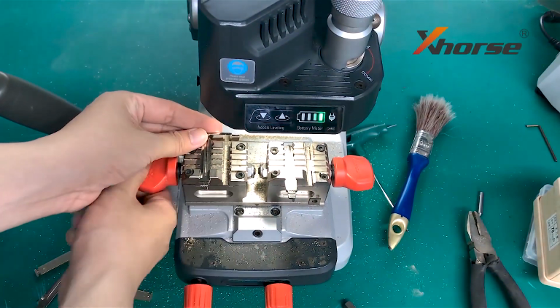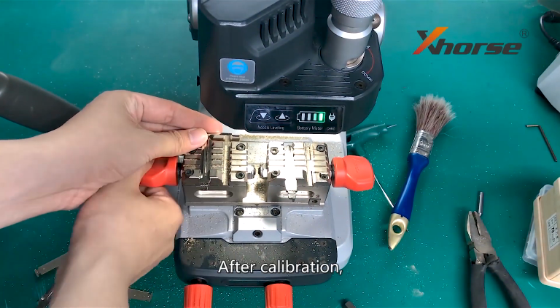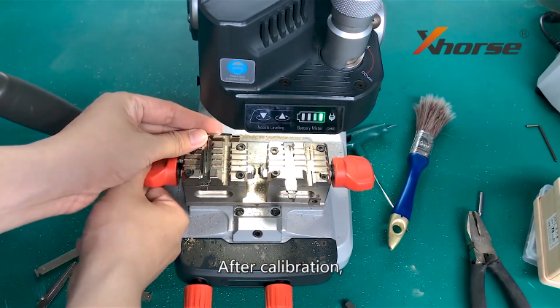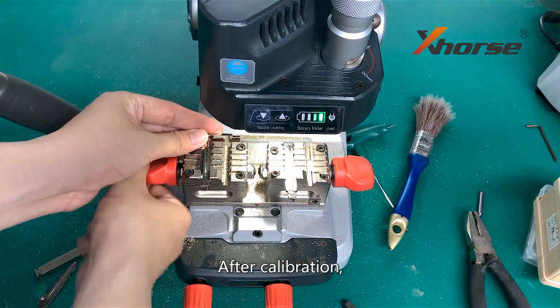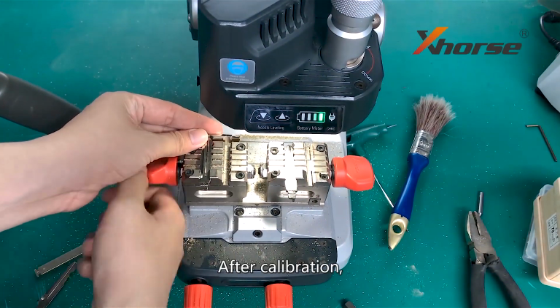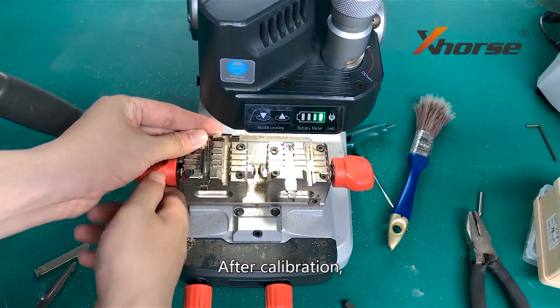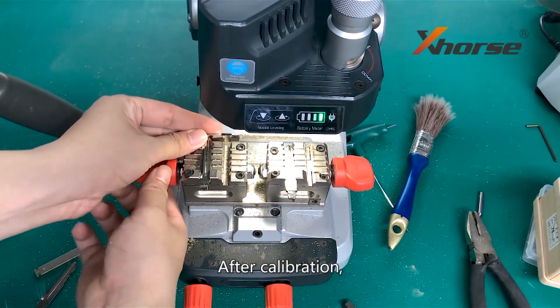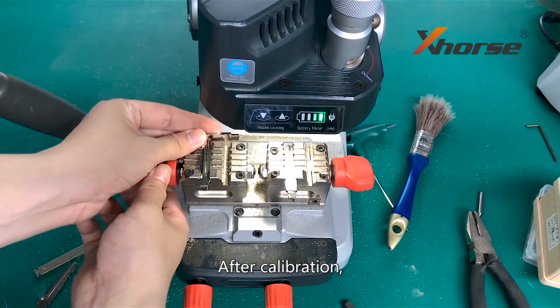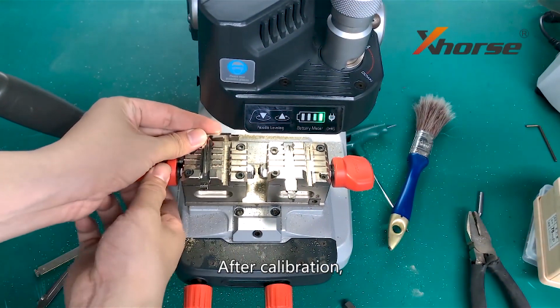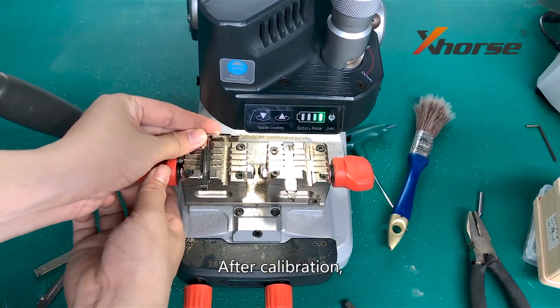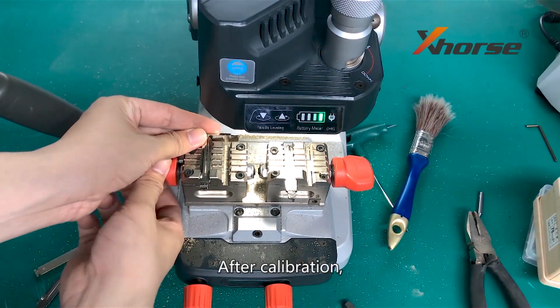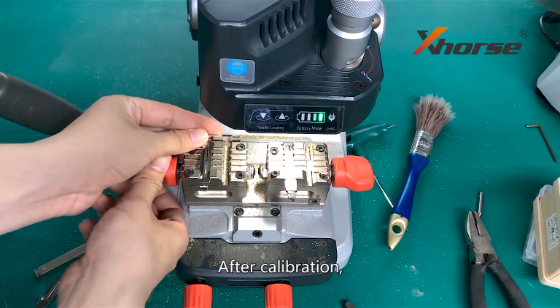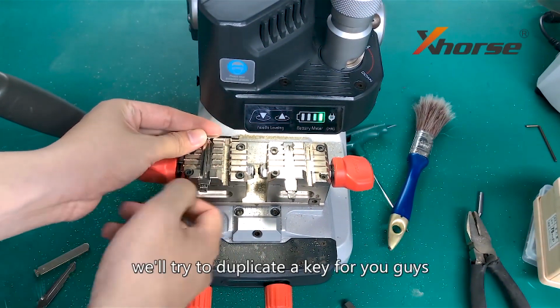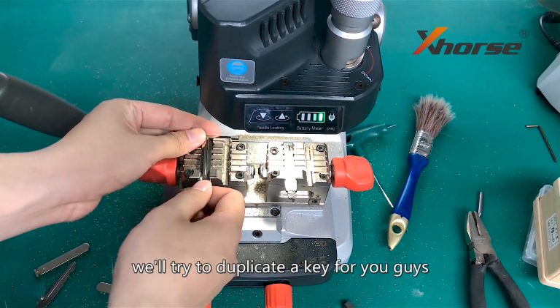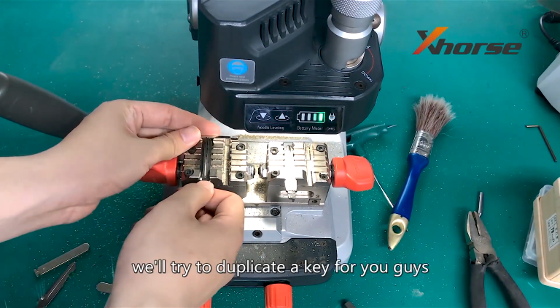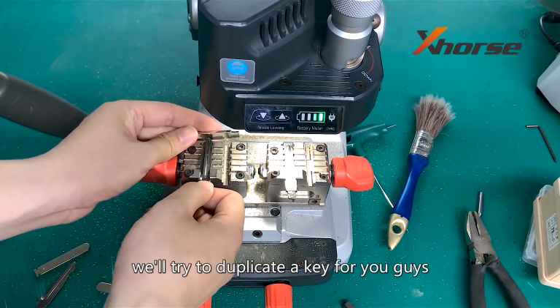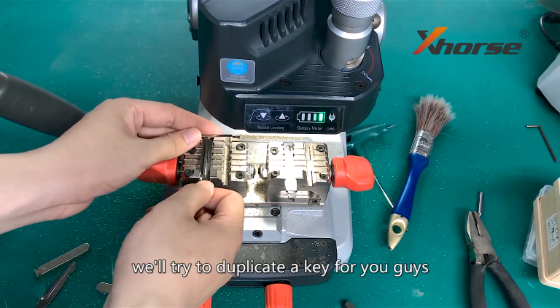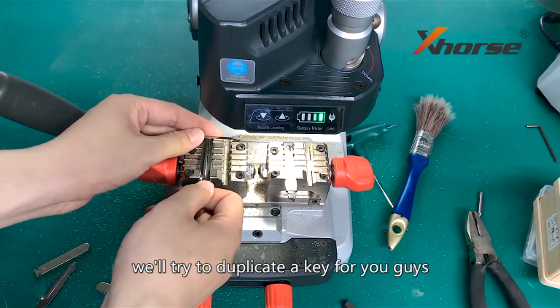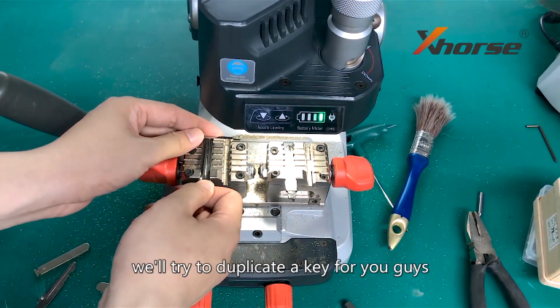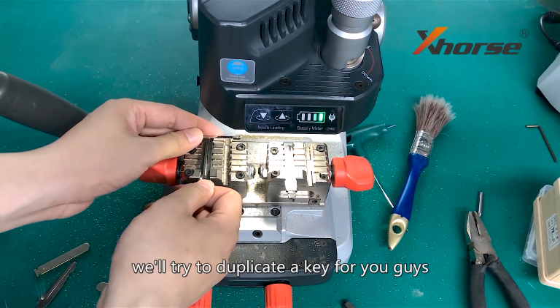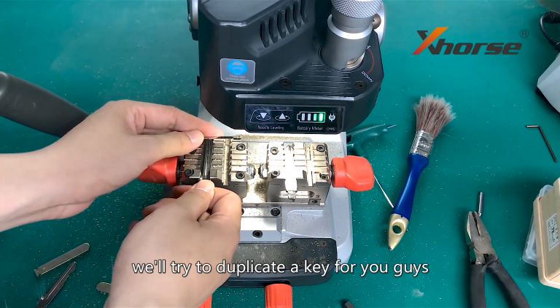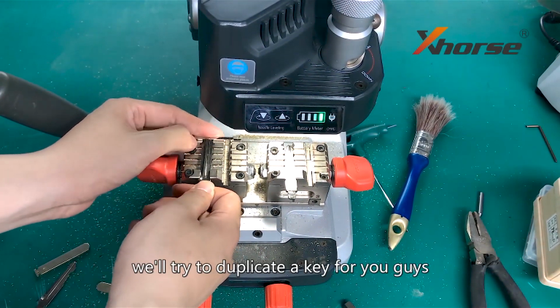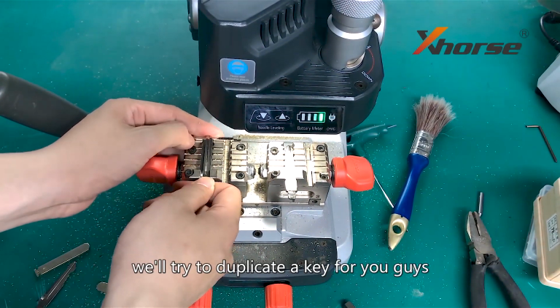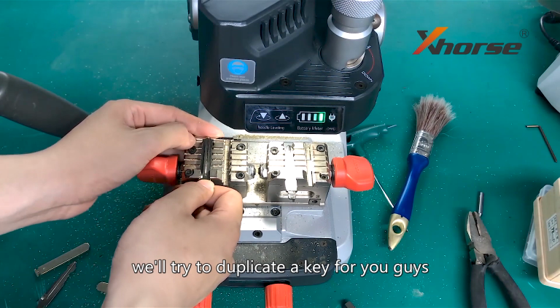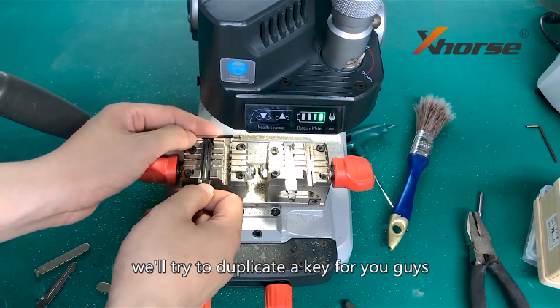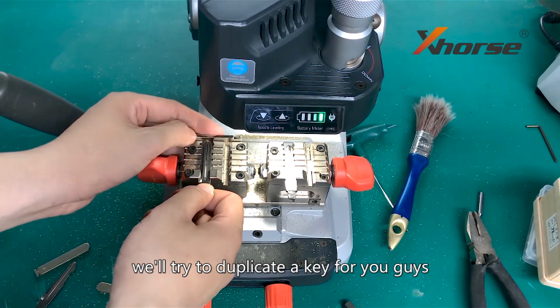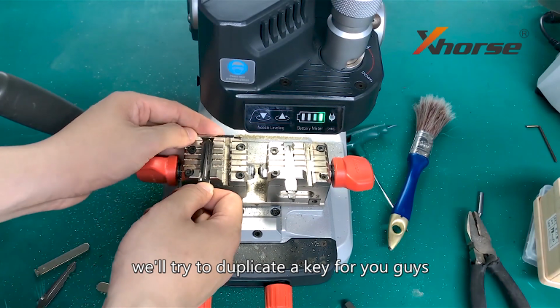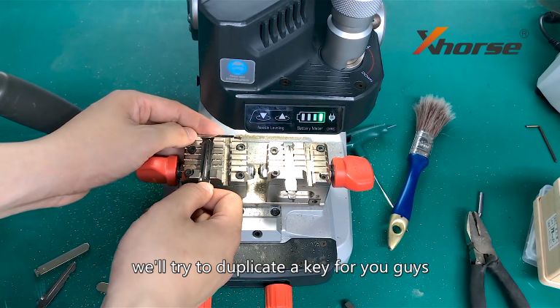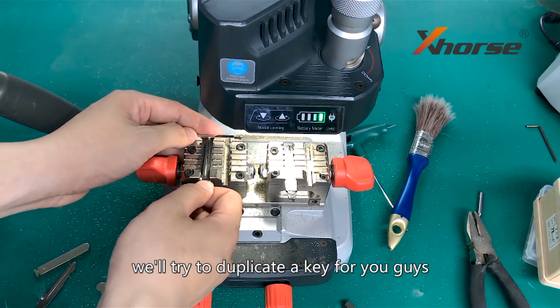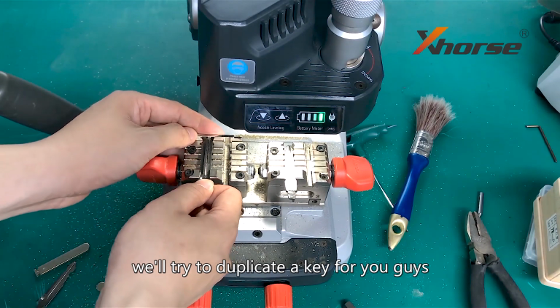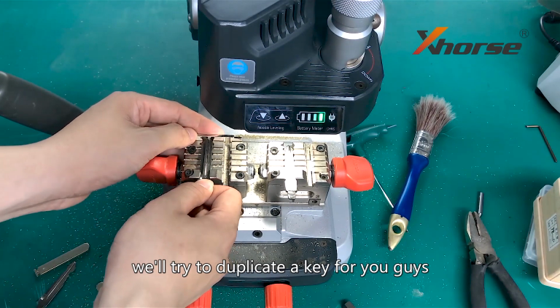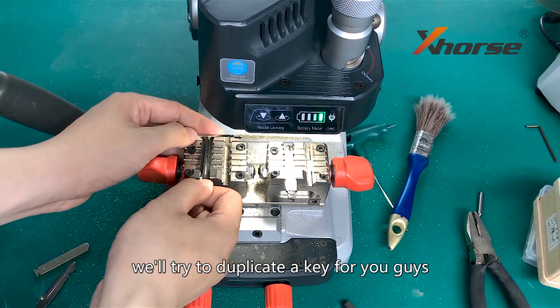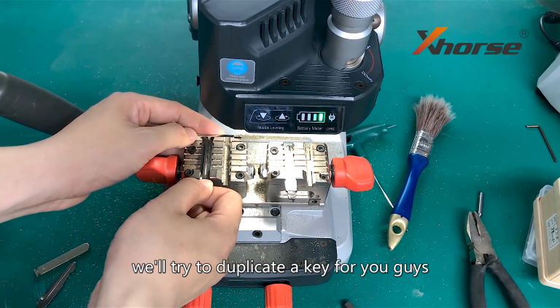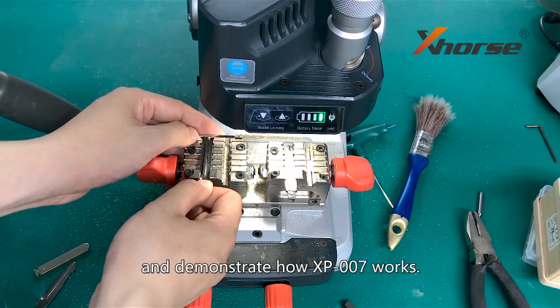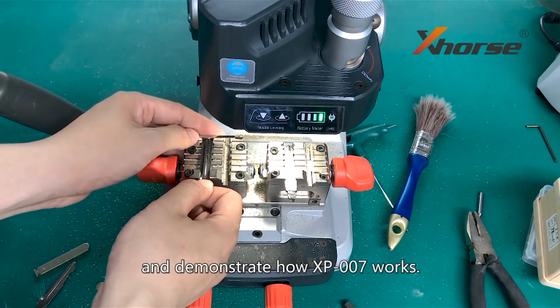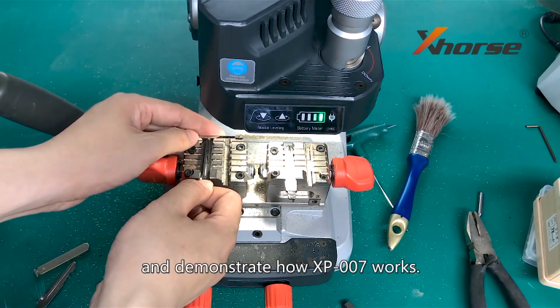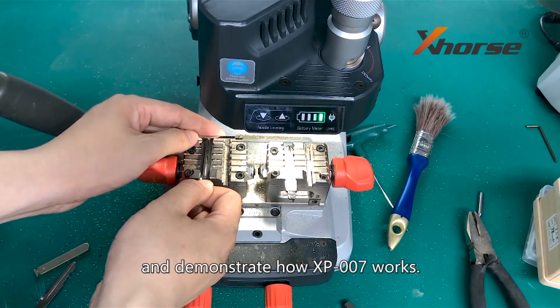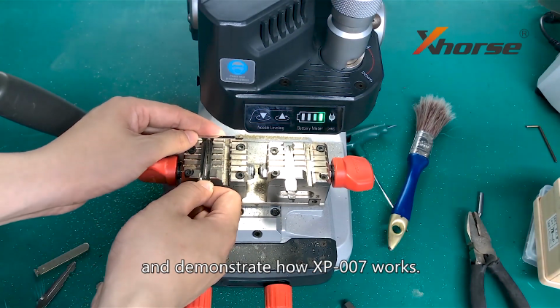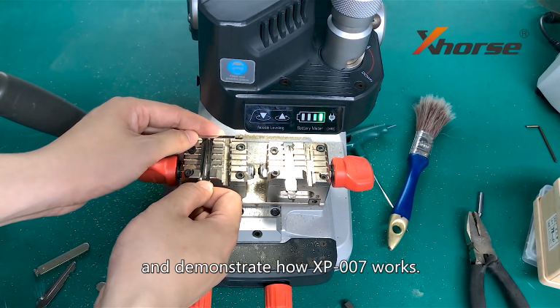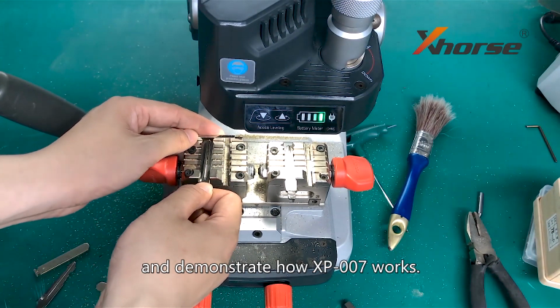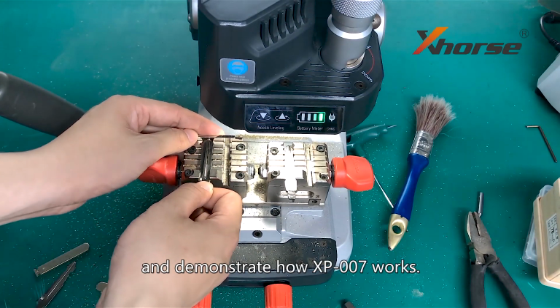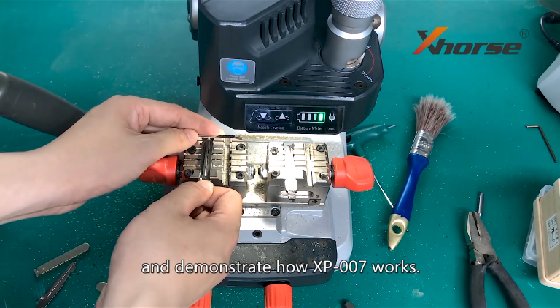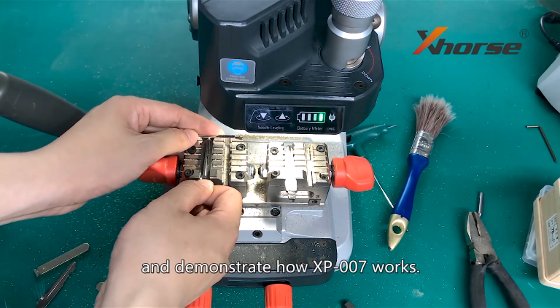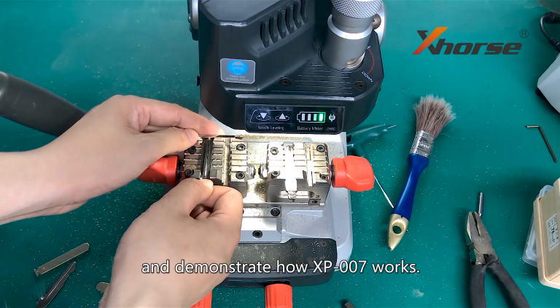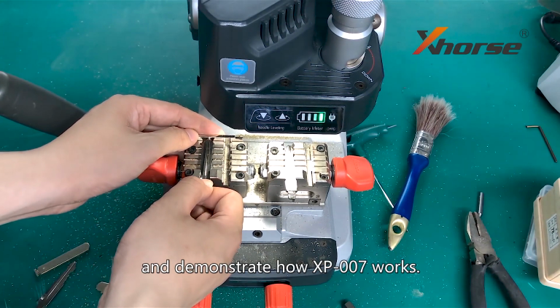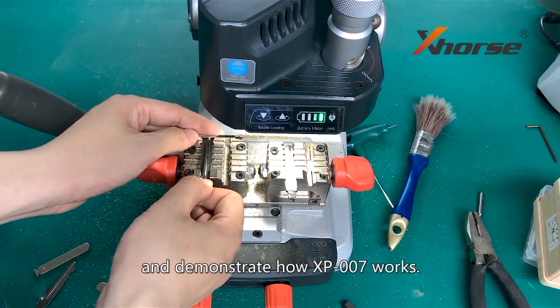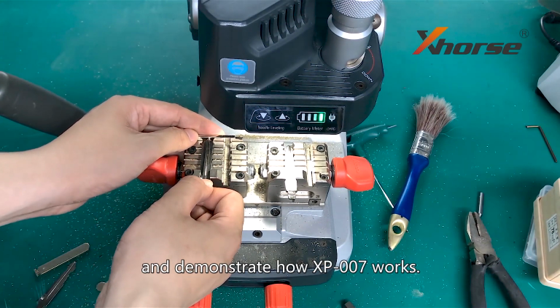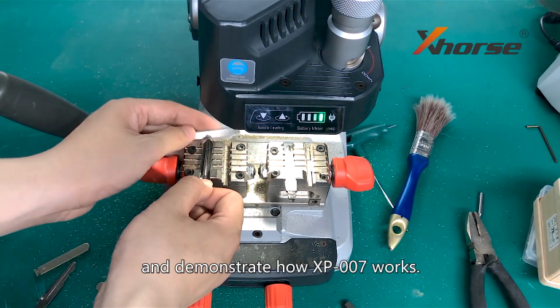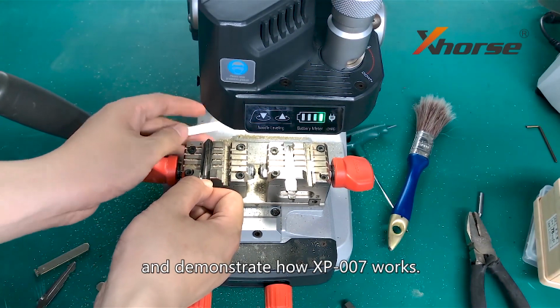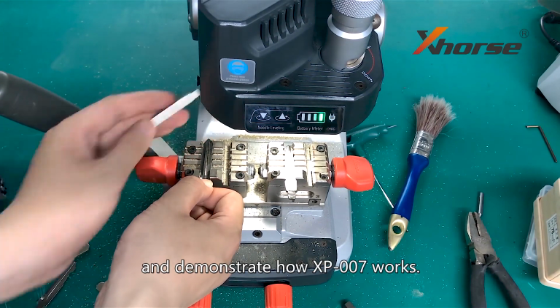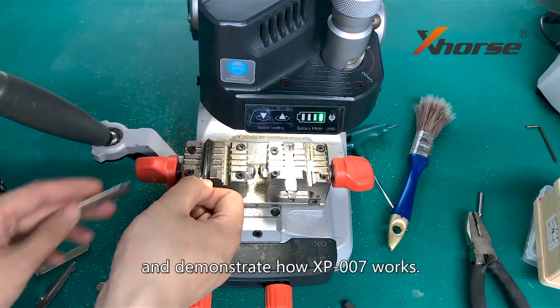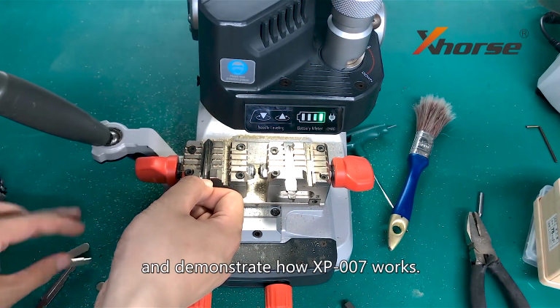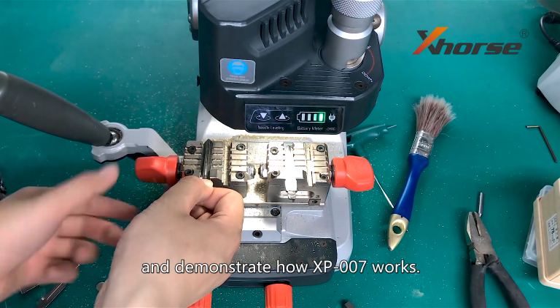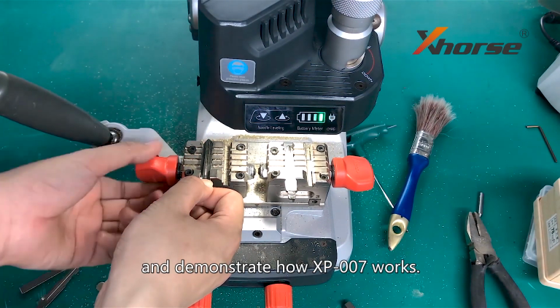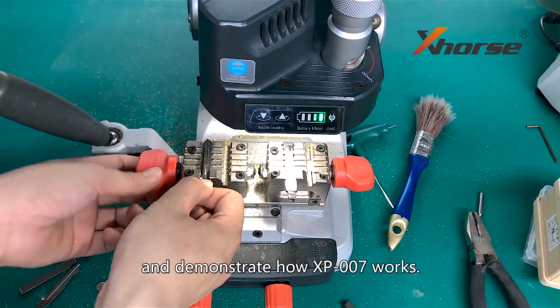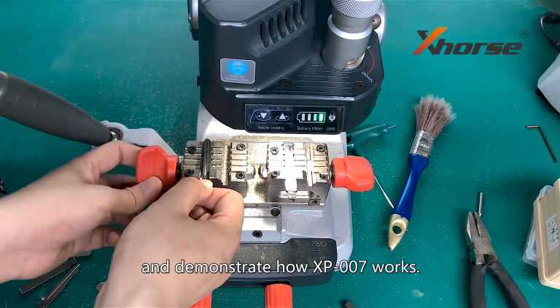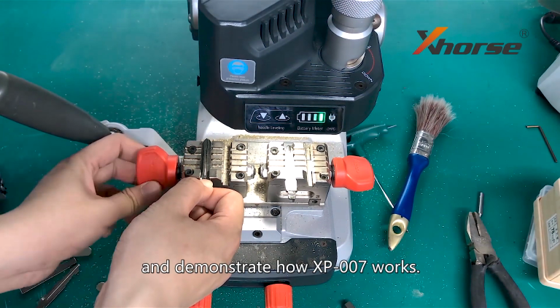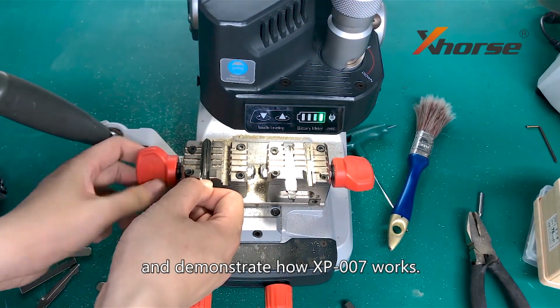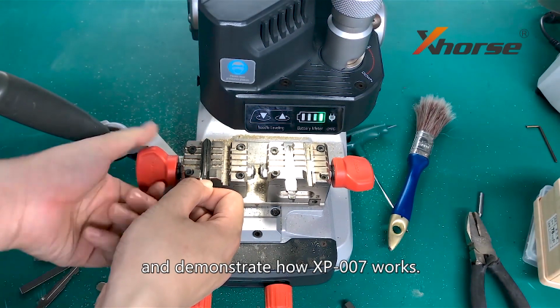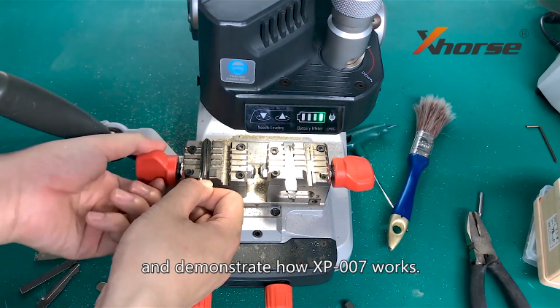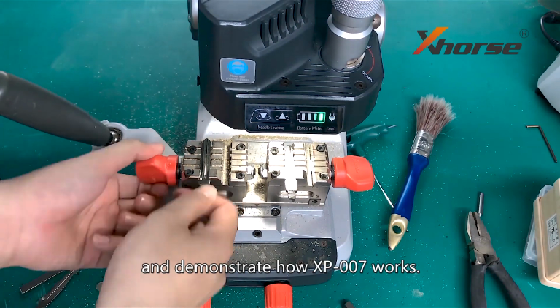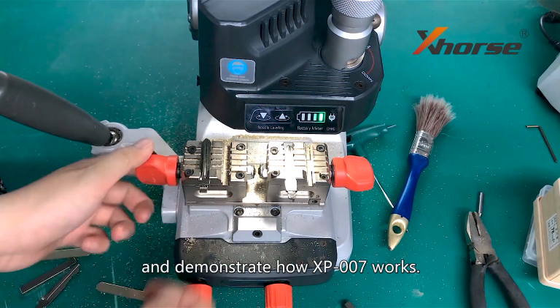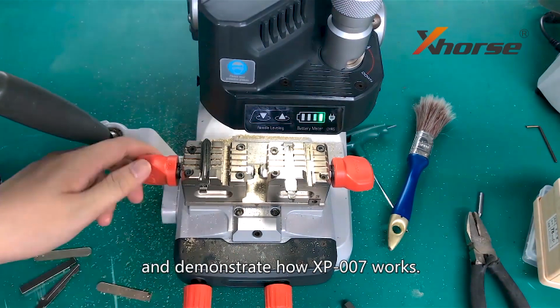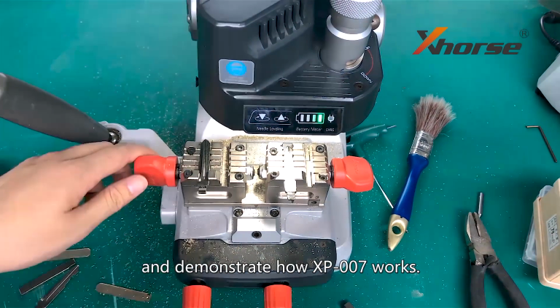After calibration, we will try to duplicate a key to demonstrate how the XP007 works. We'll see you next time.